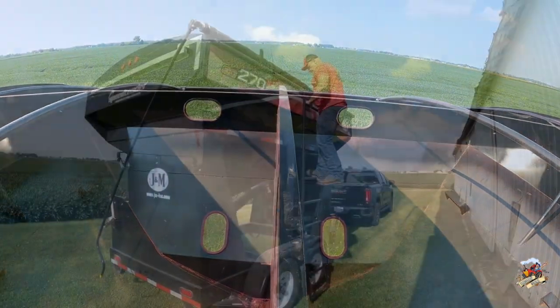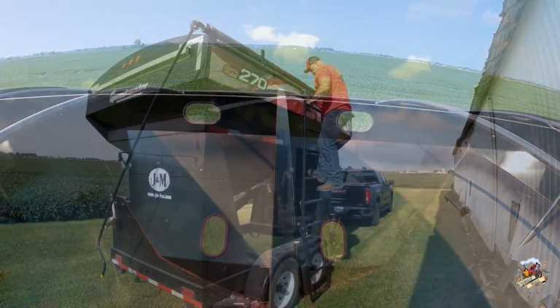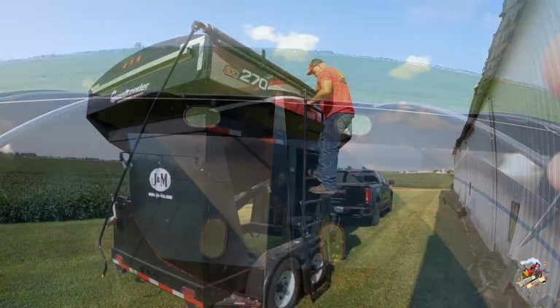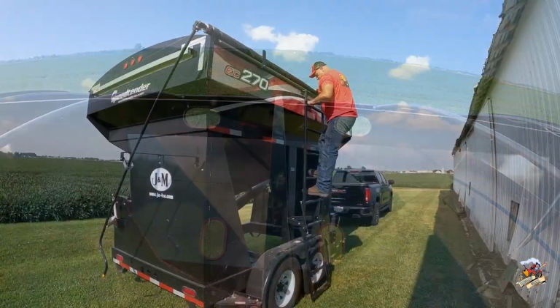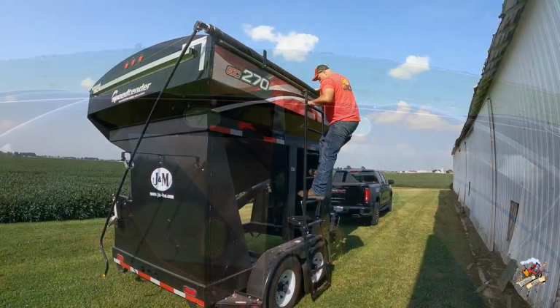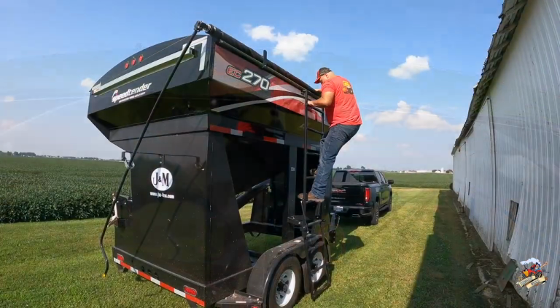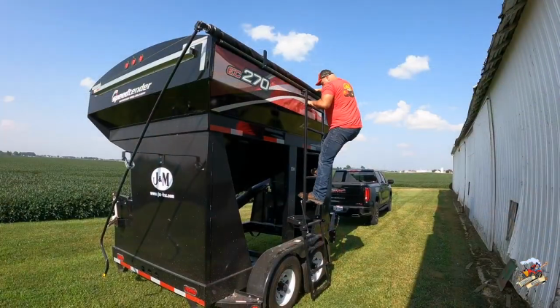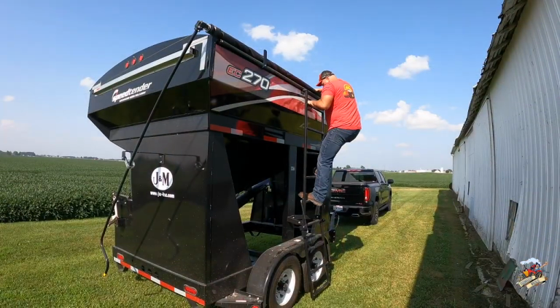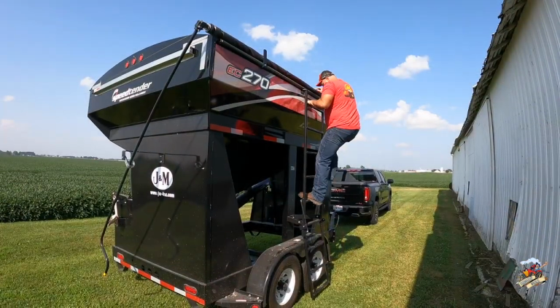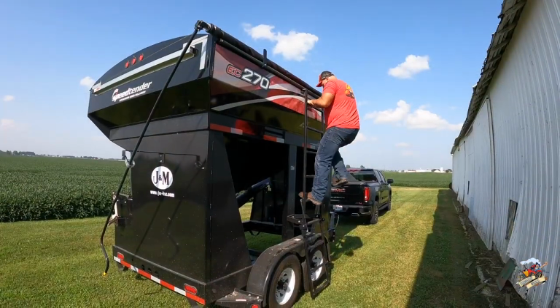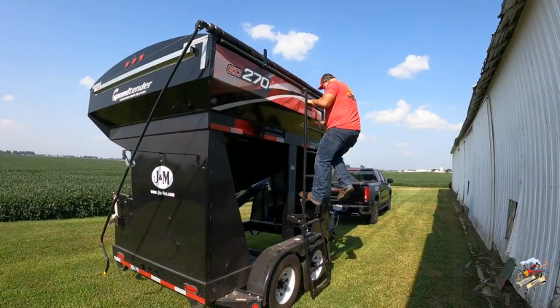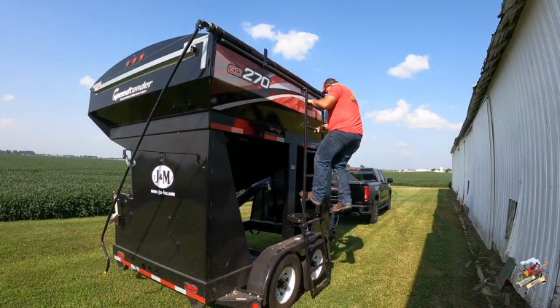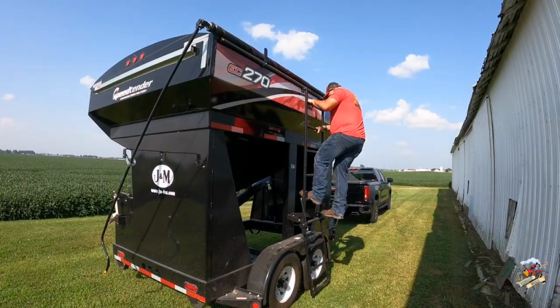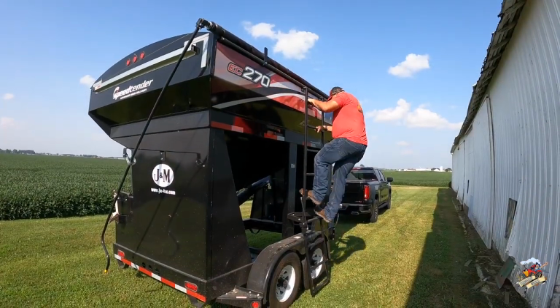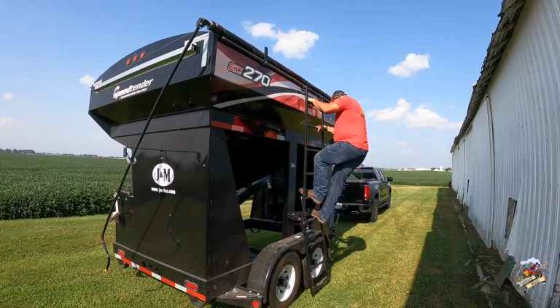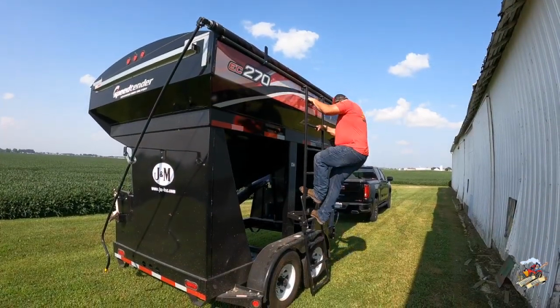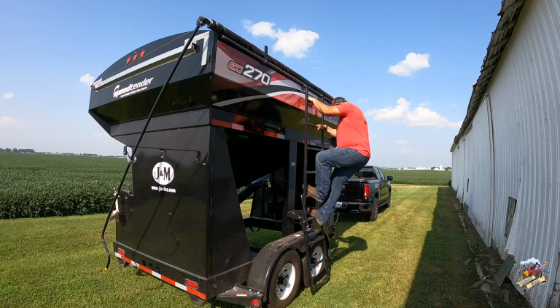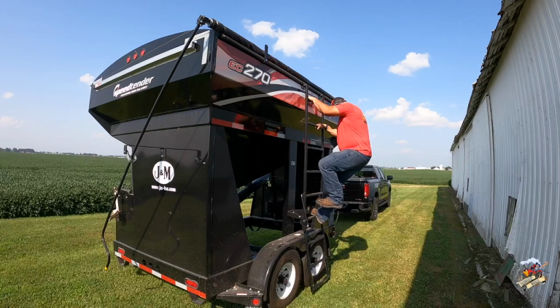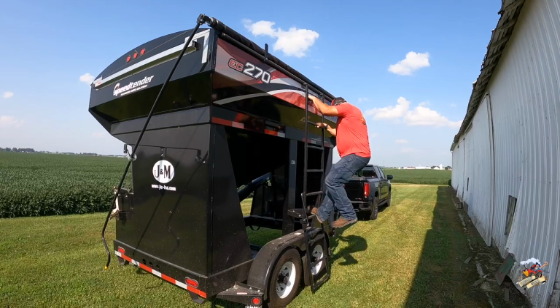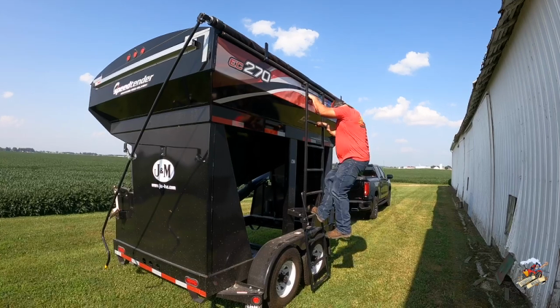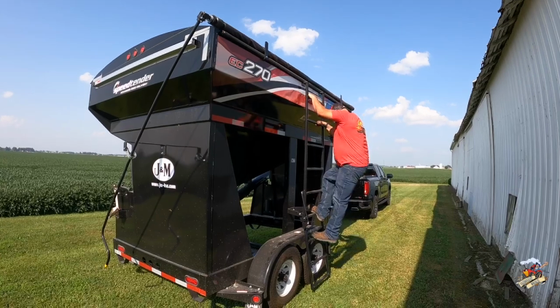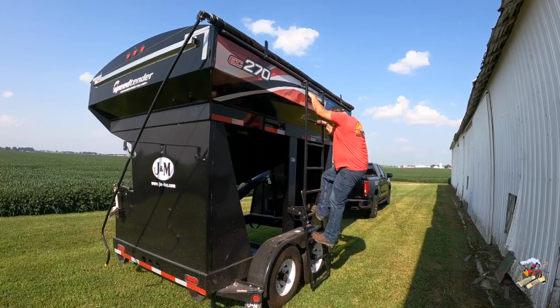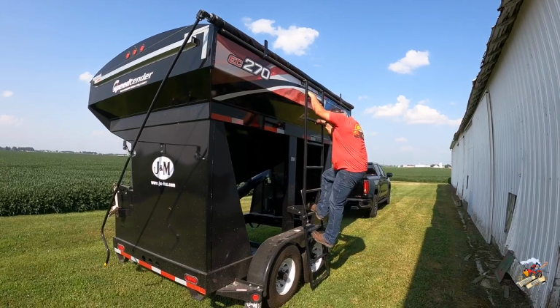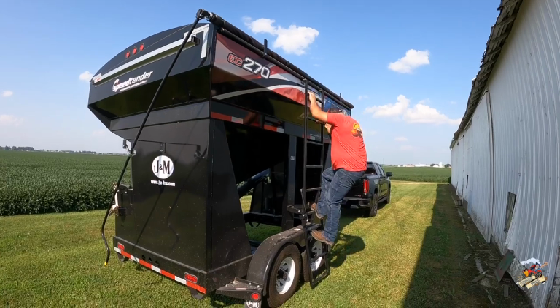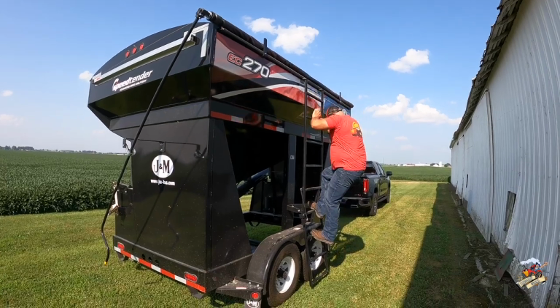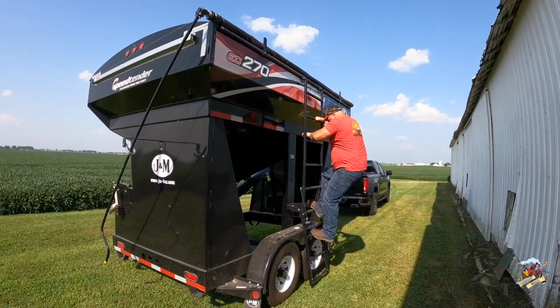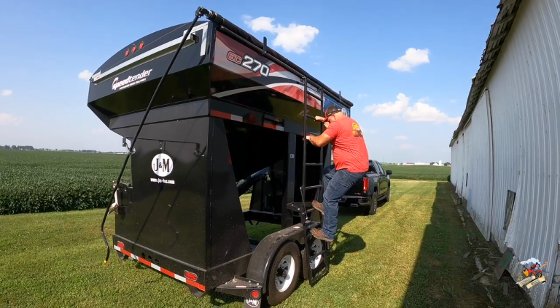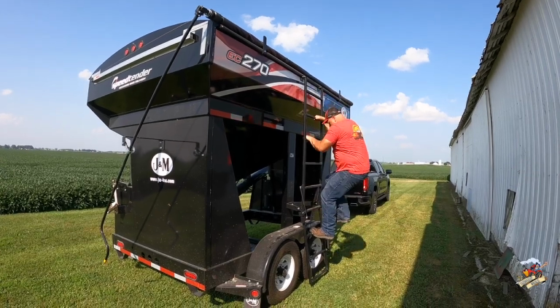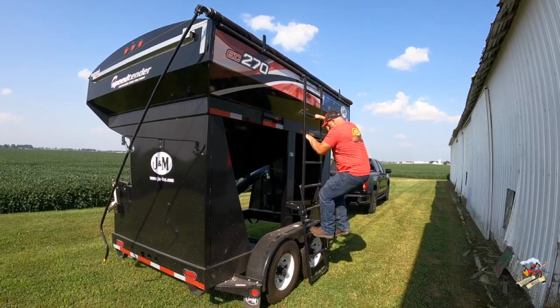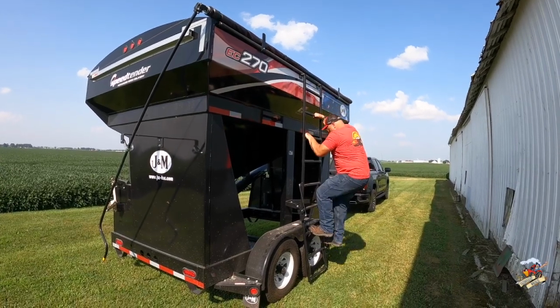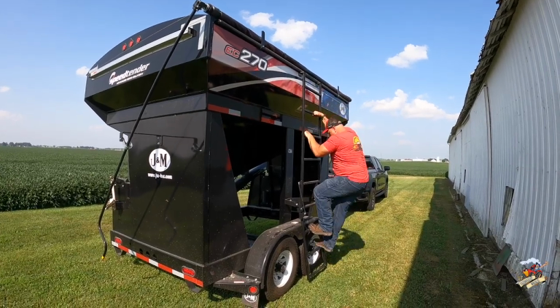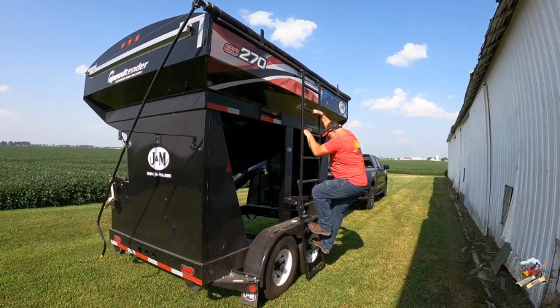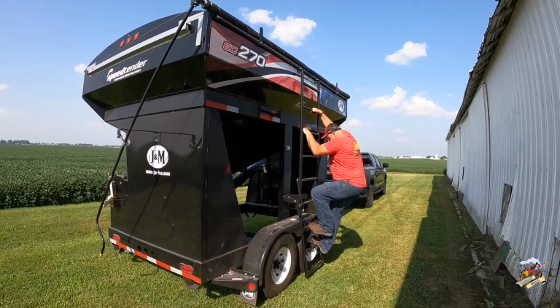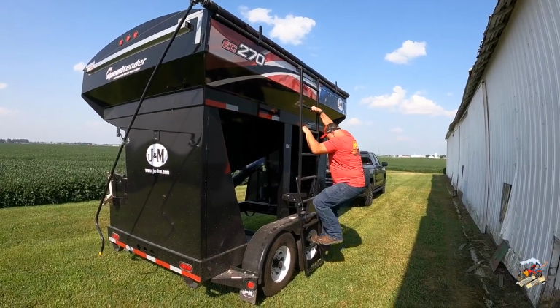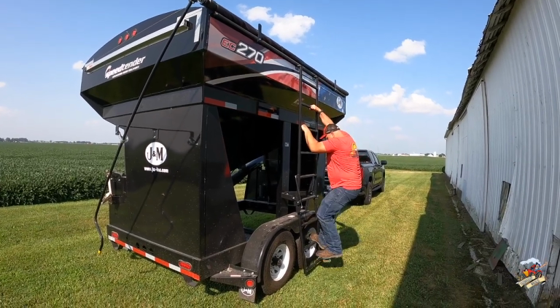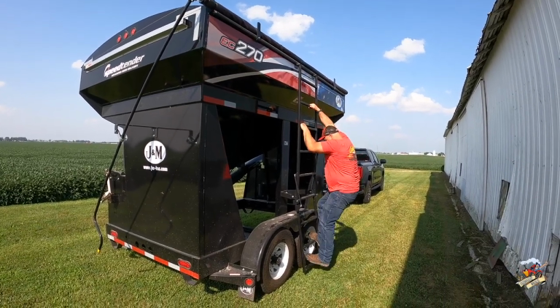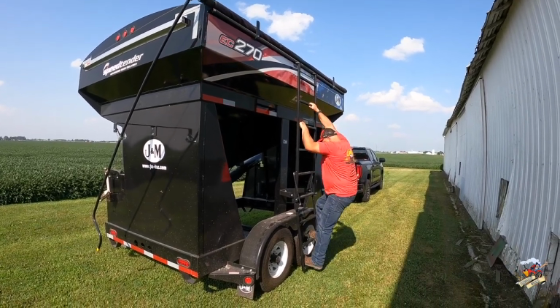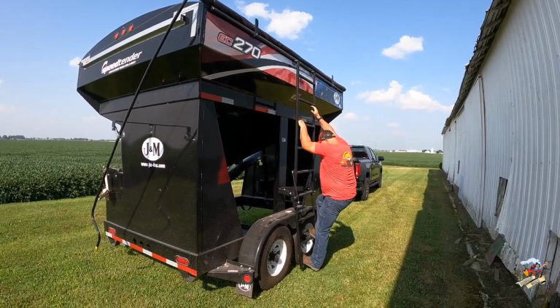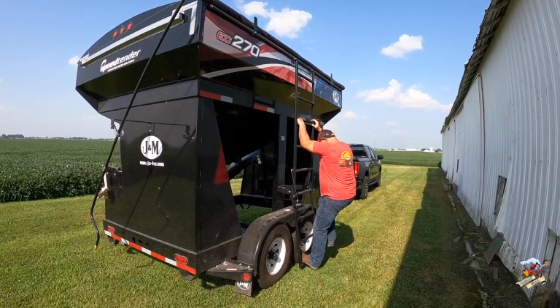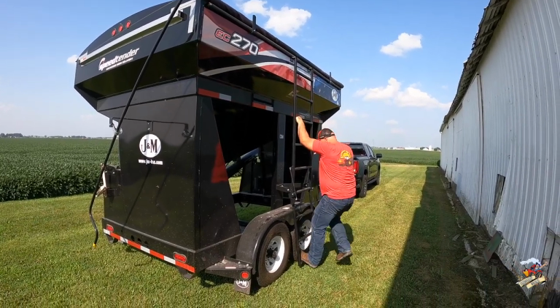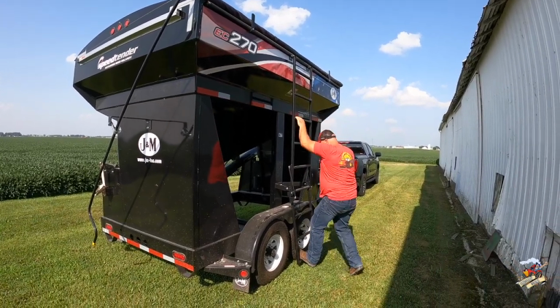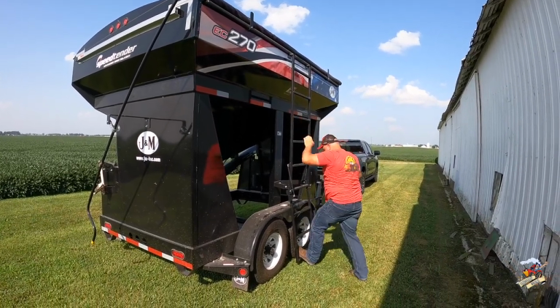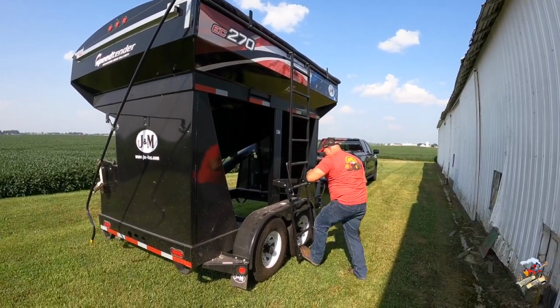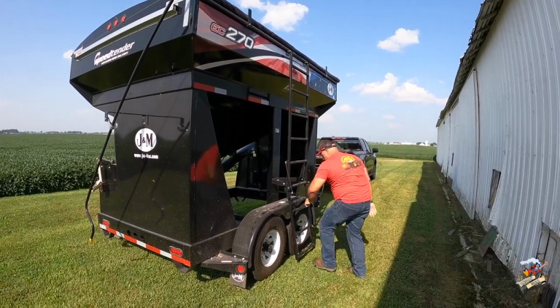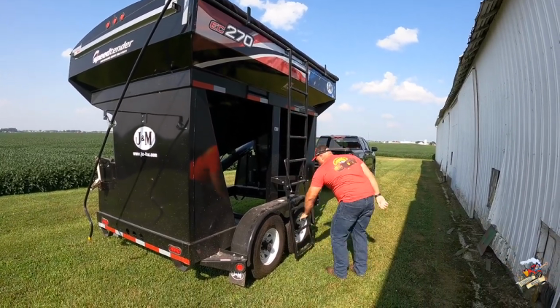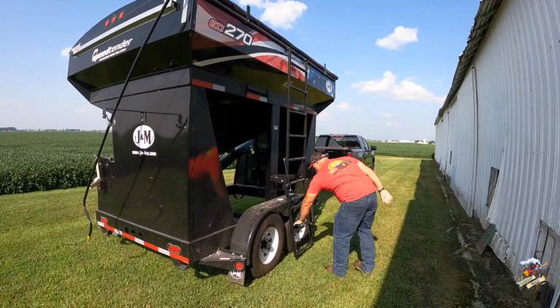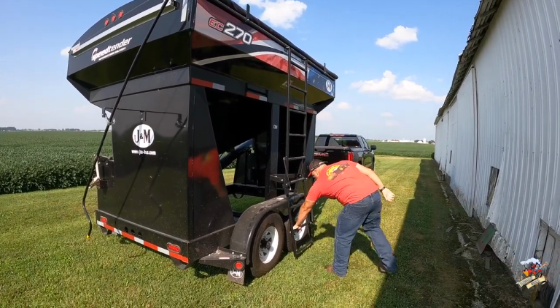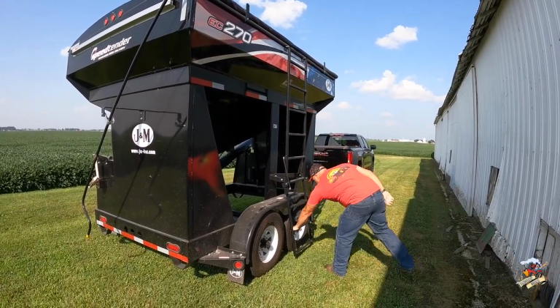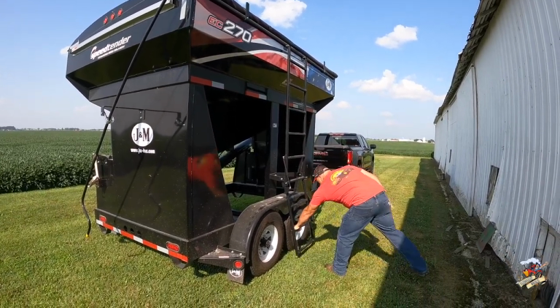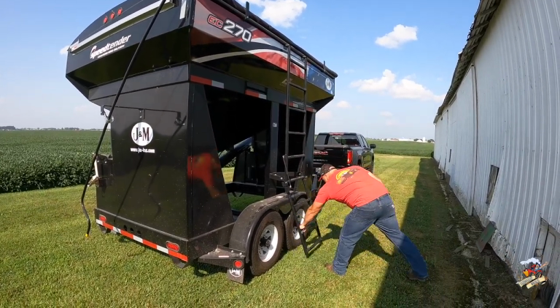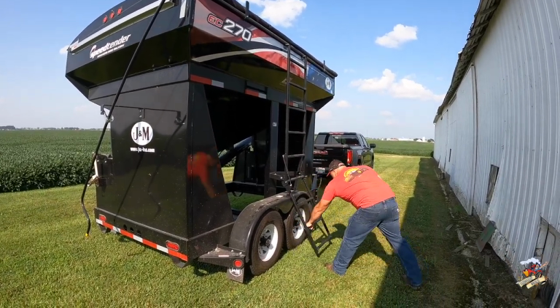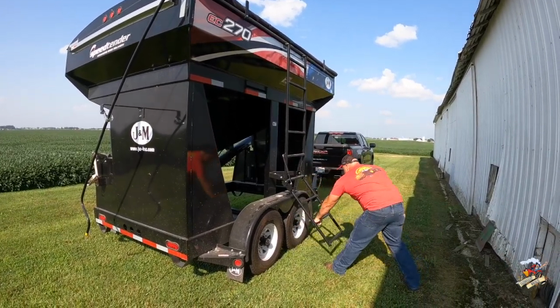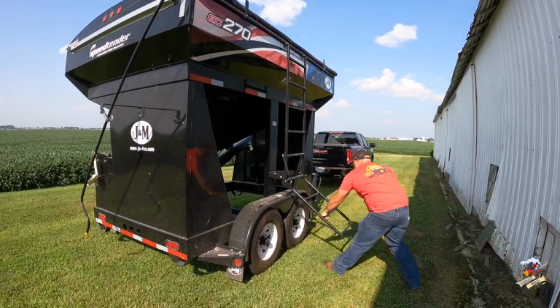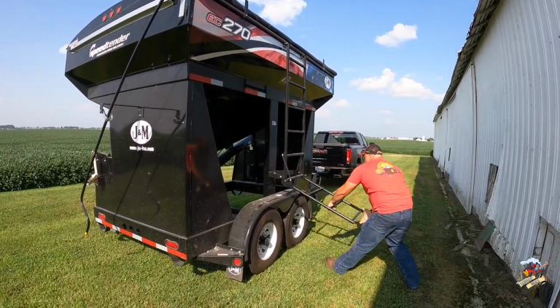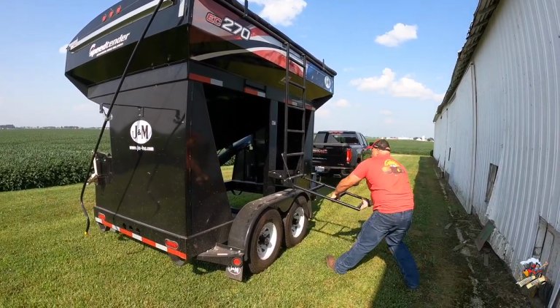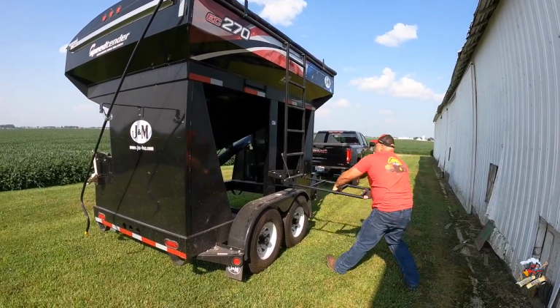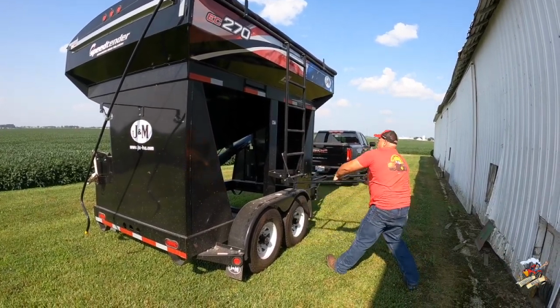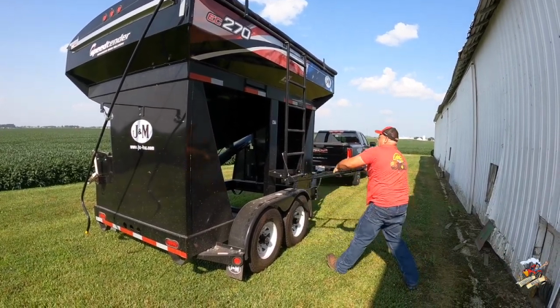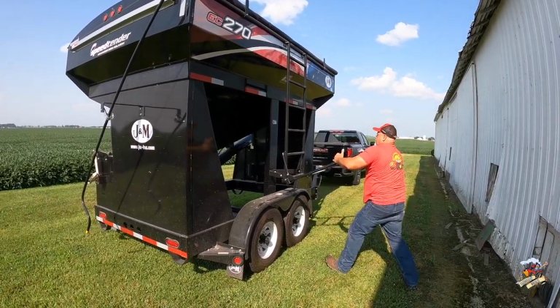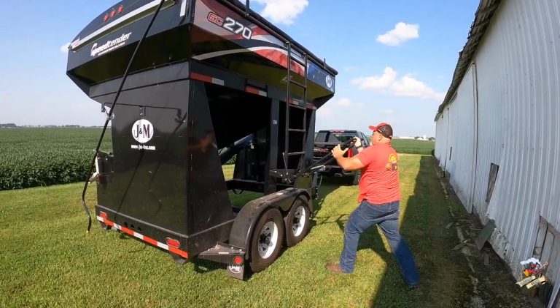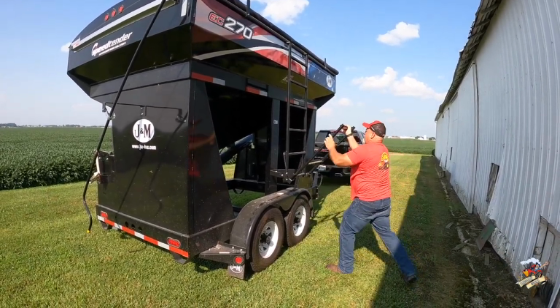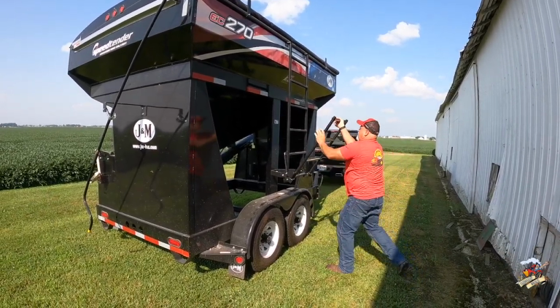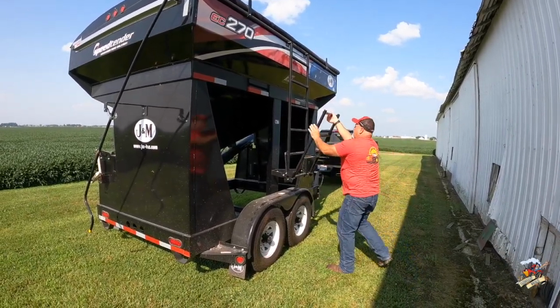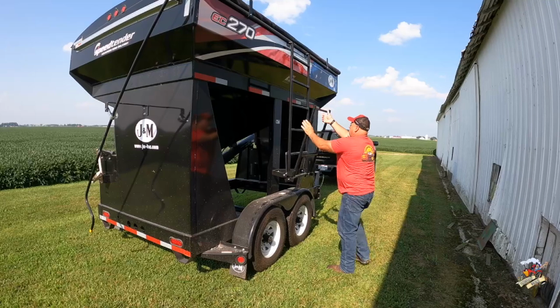You can also get these with the standard trailer hitch like you see here hooked to our truck, or you can also get a gooseneck hitch if you need that.